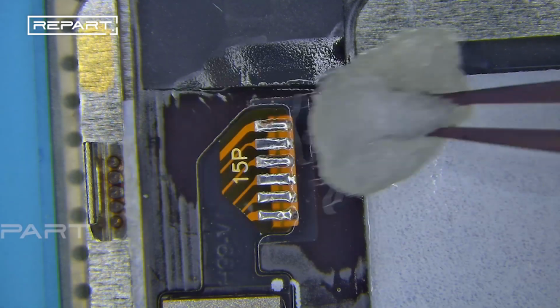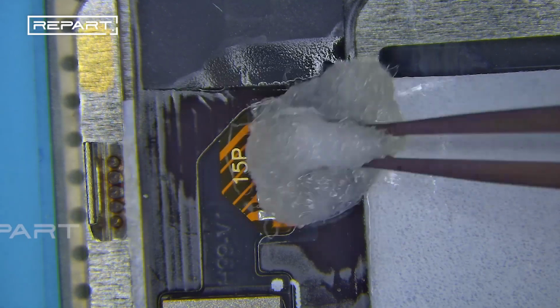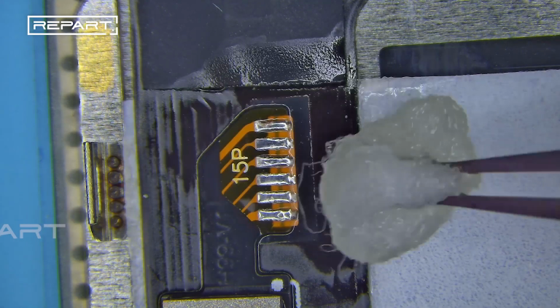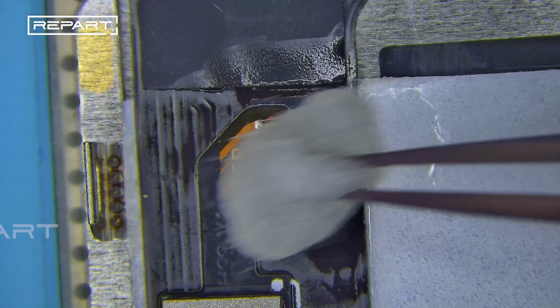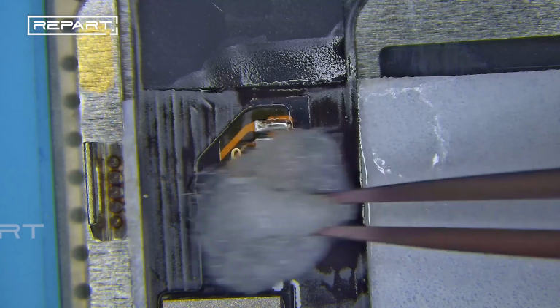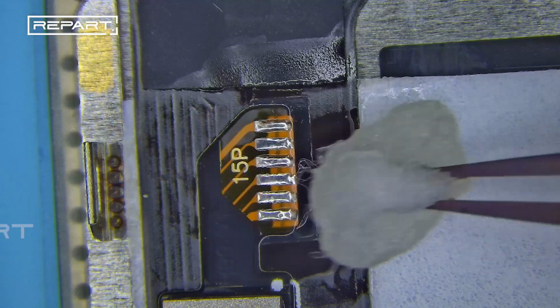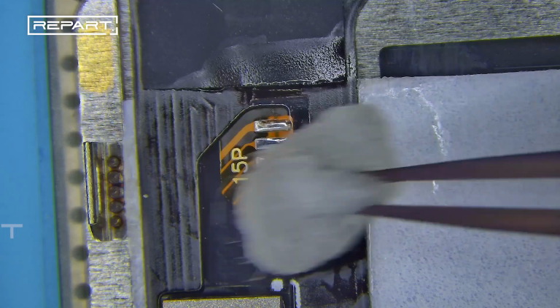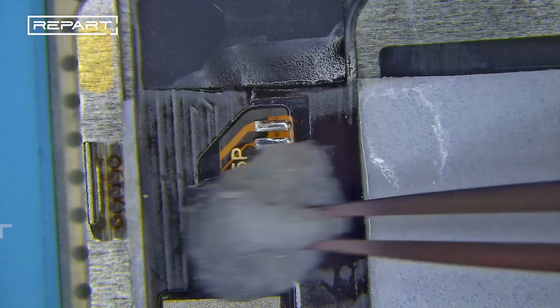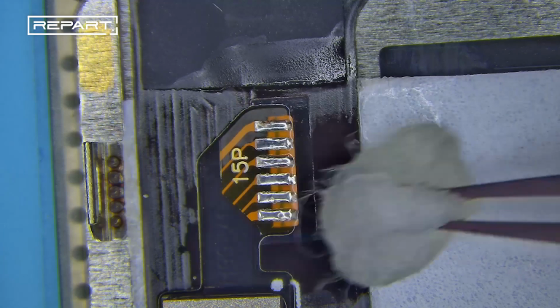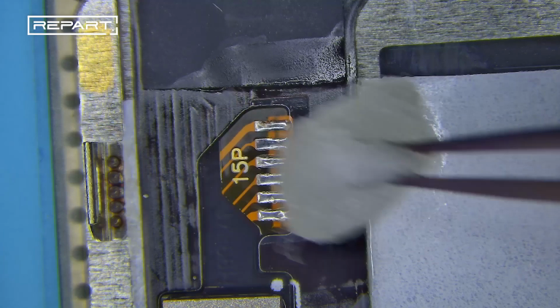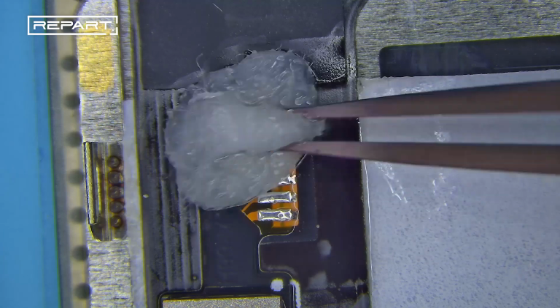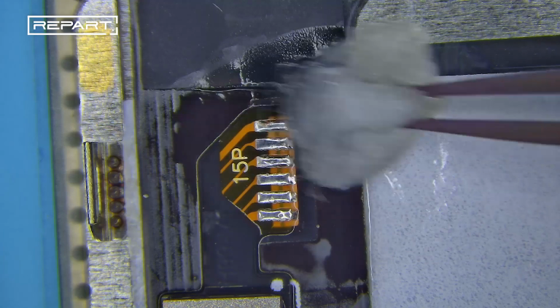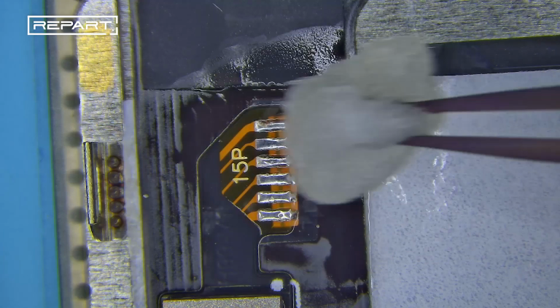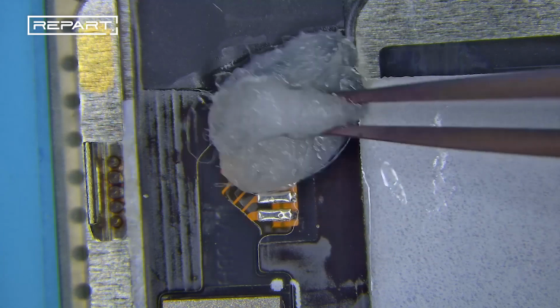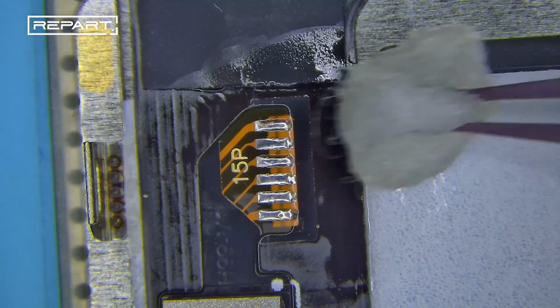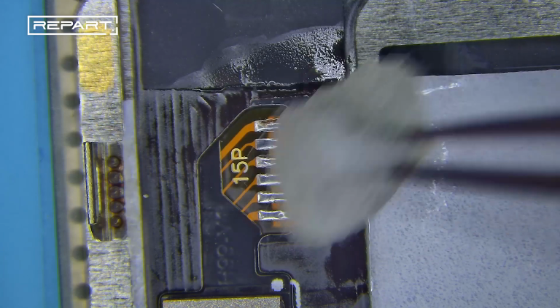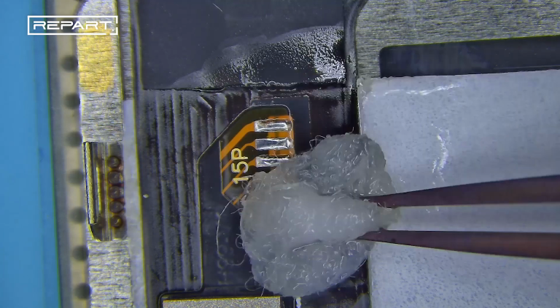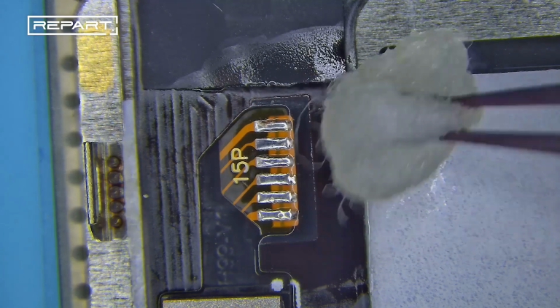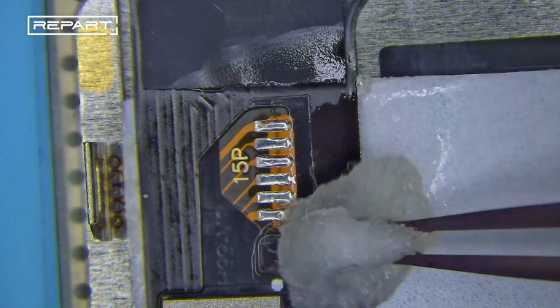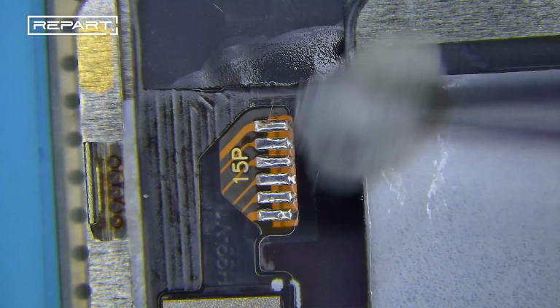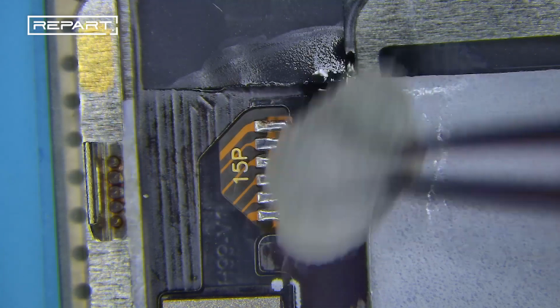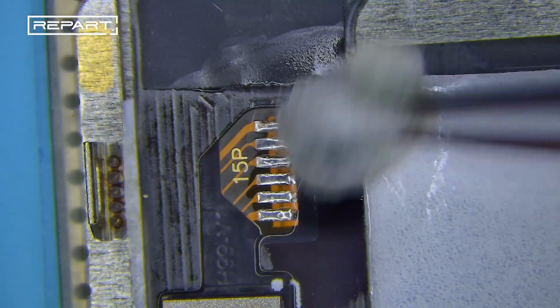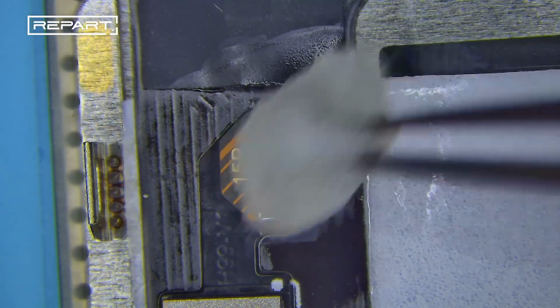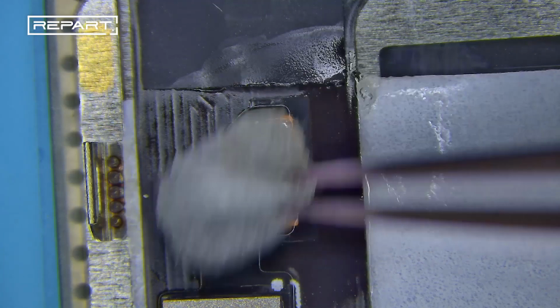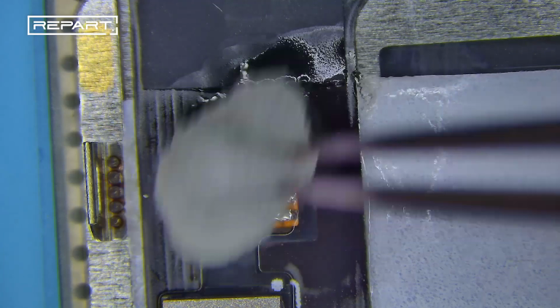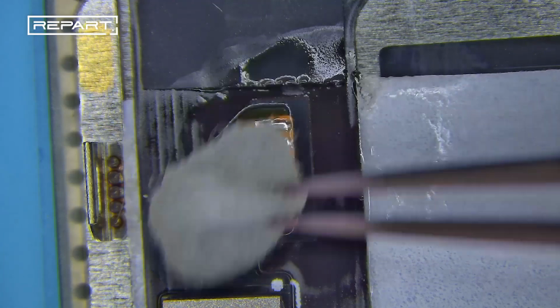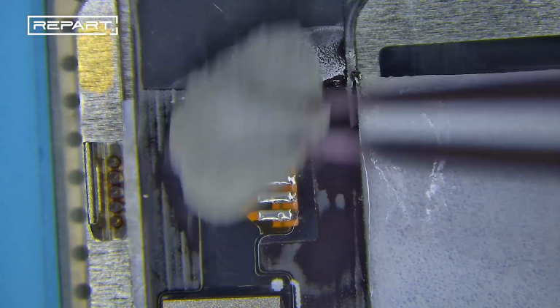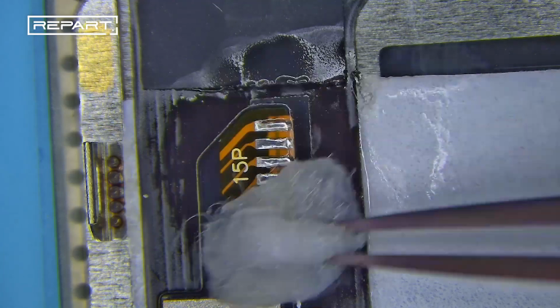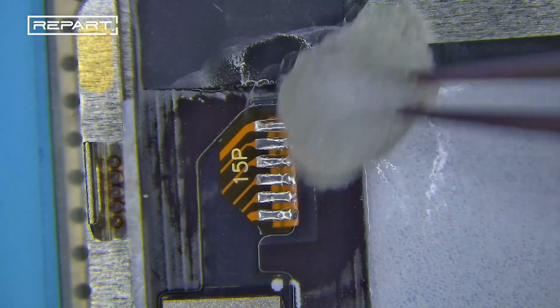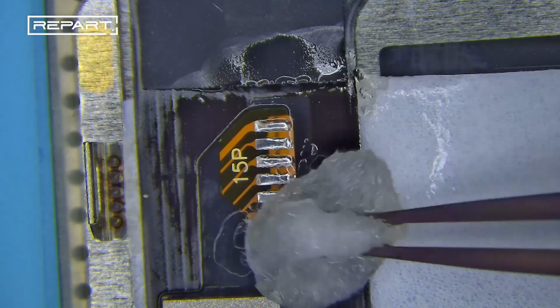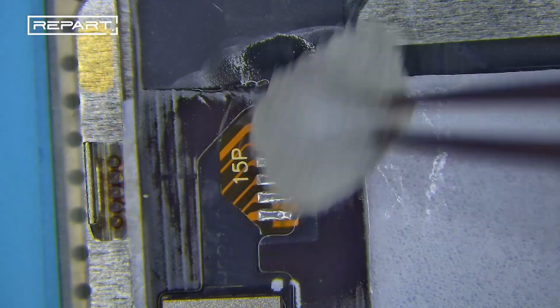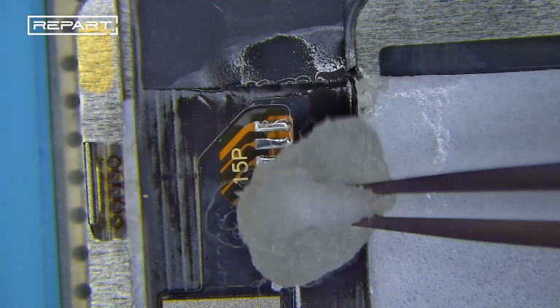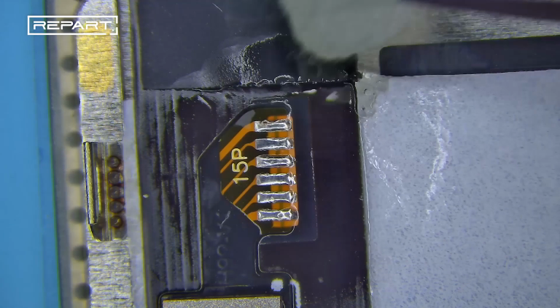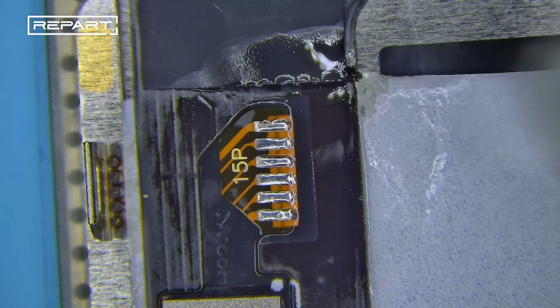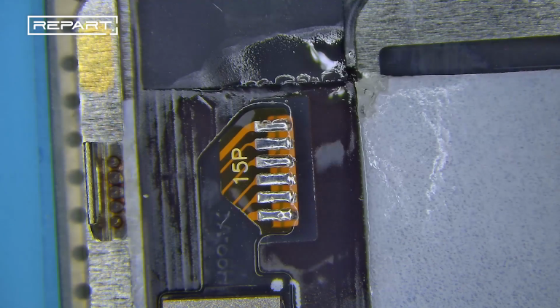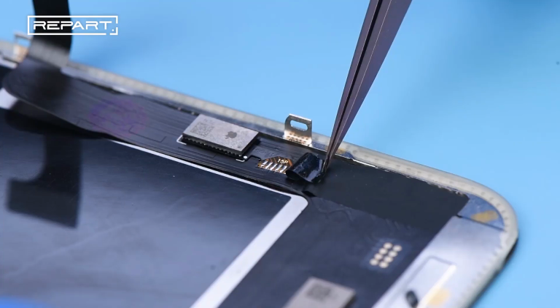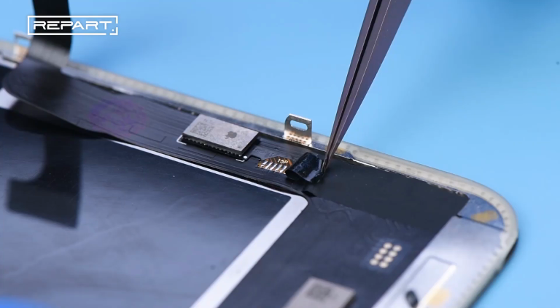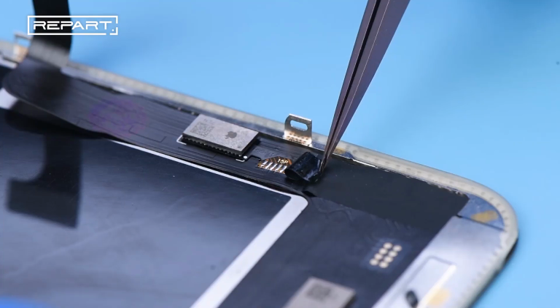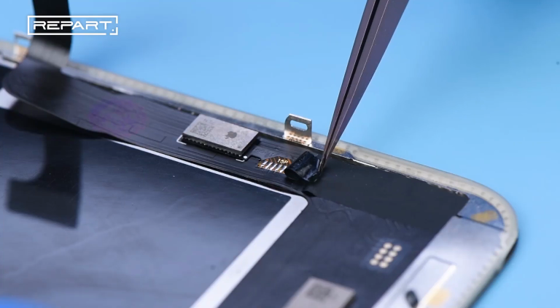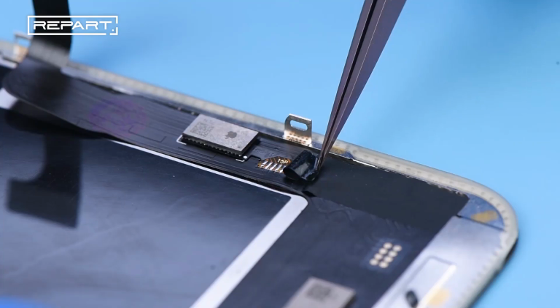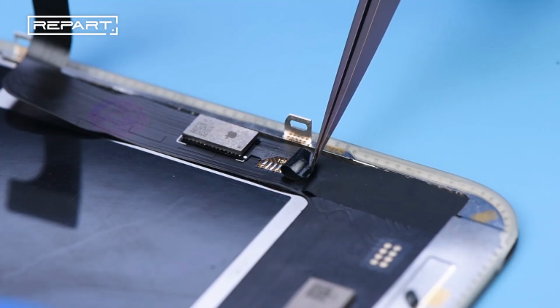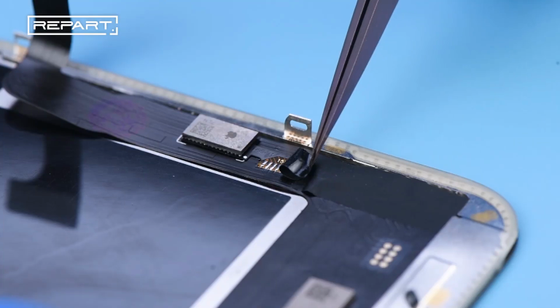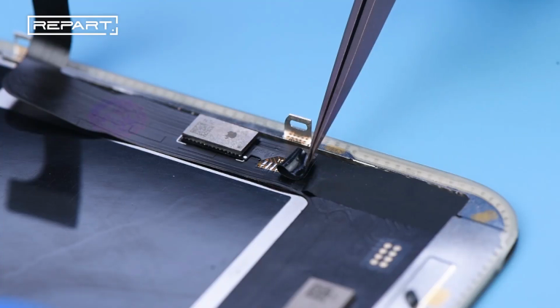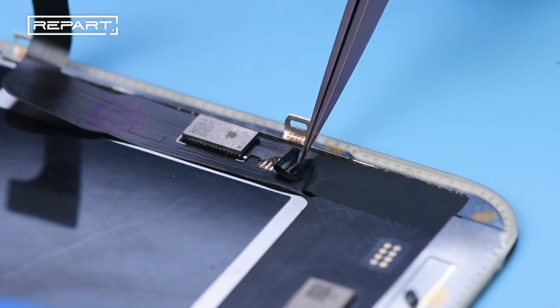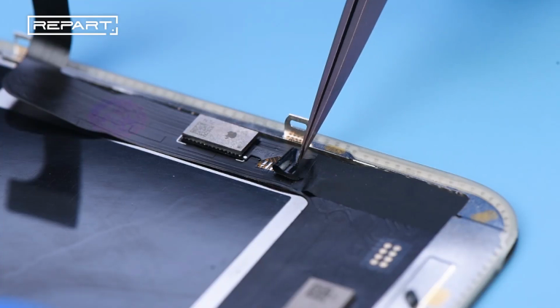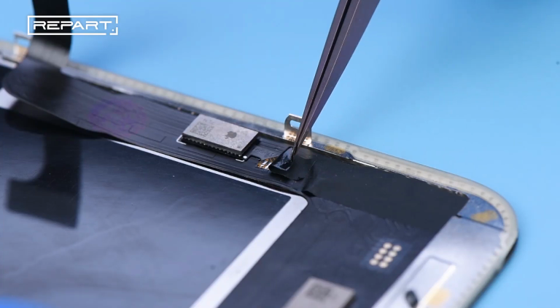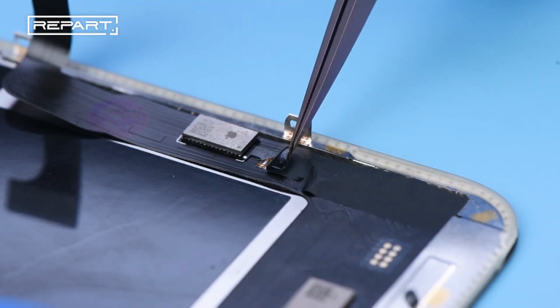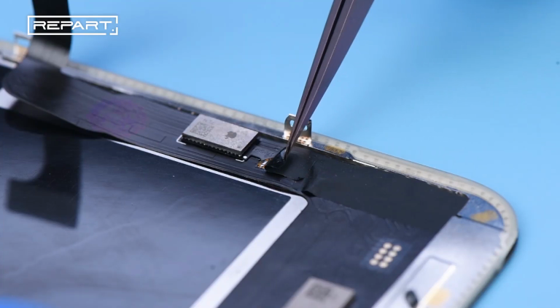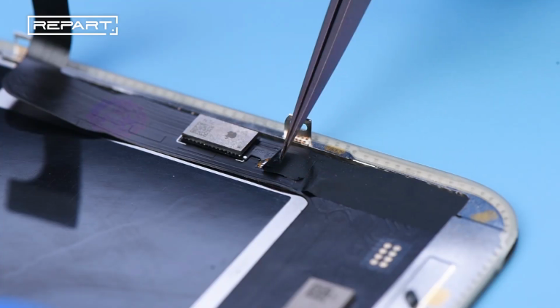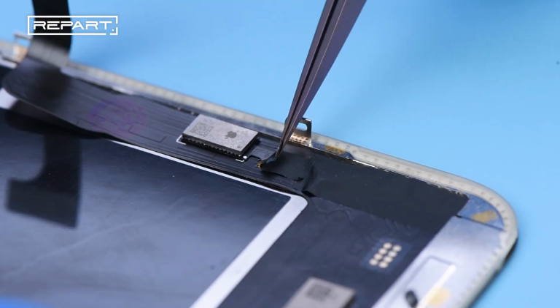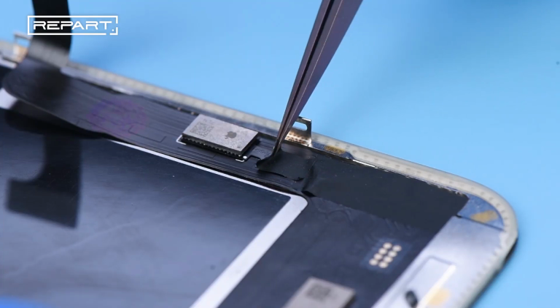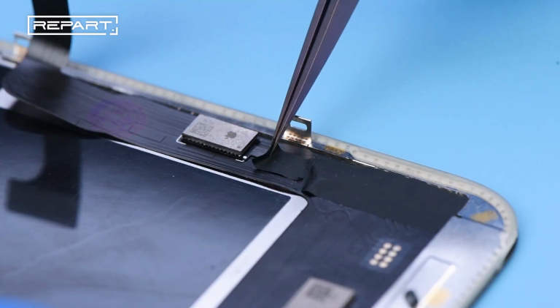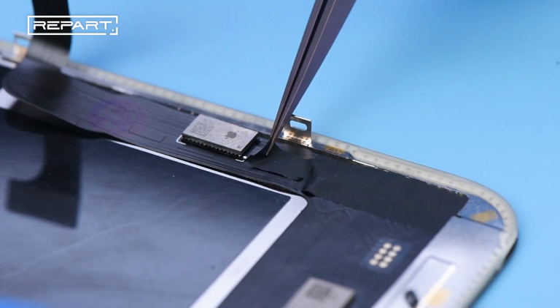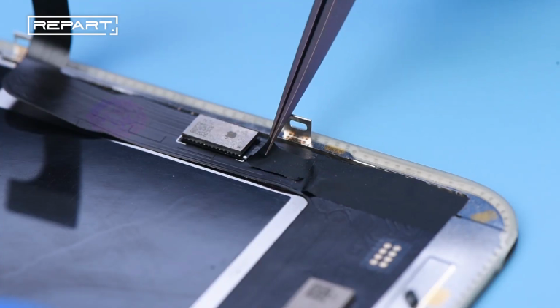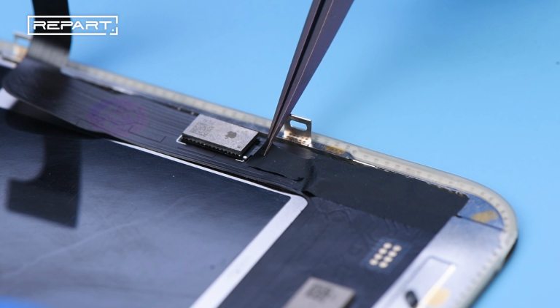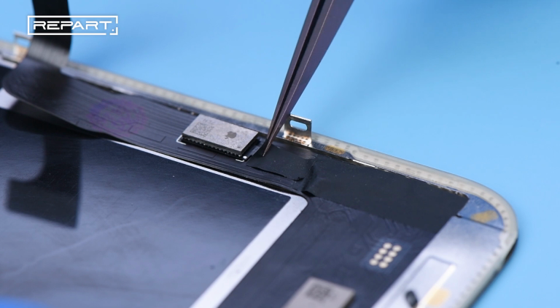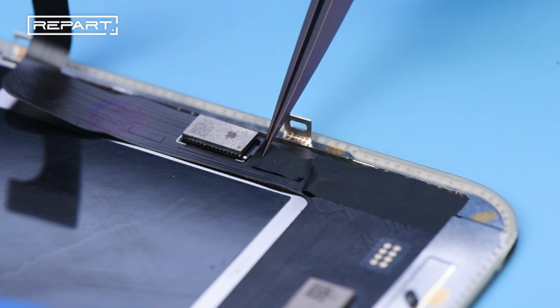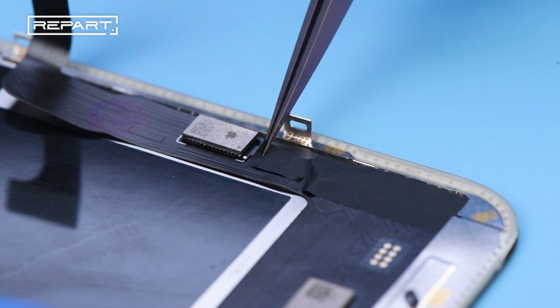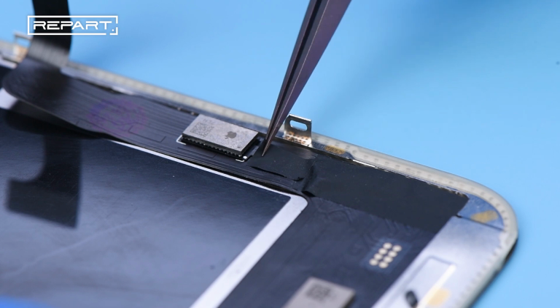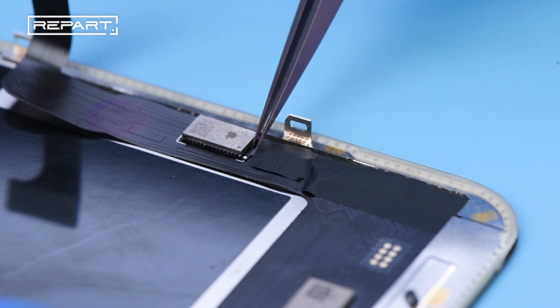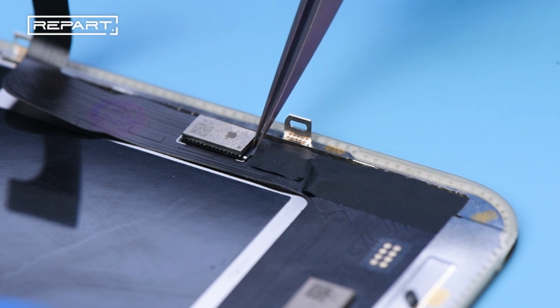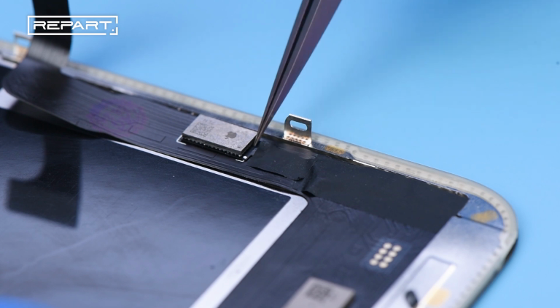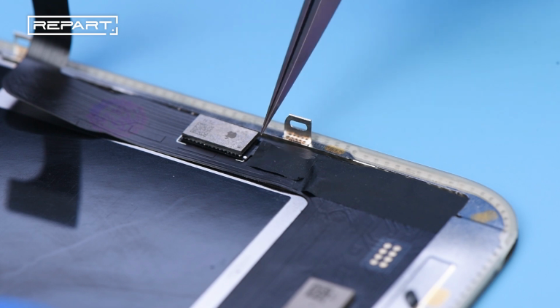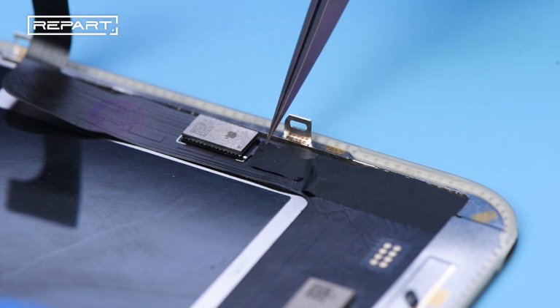Clean any flux residue with a cotton swab. Cover the soldered area with a protective sticker.